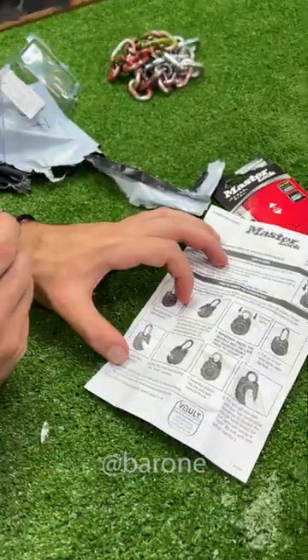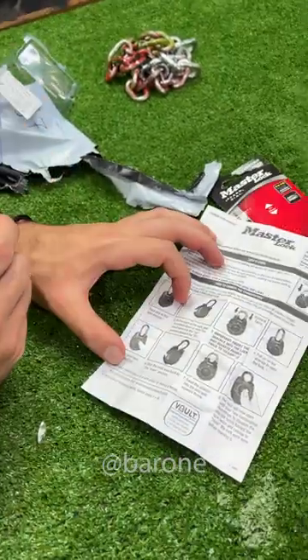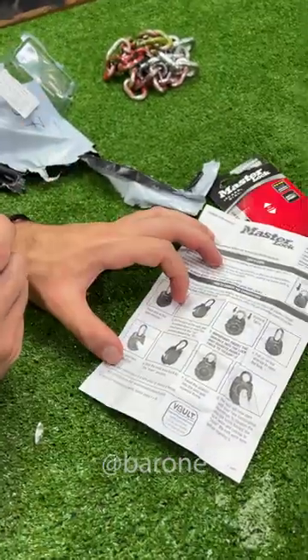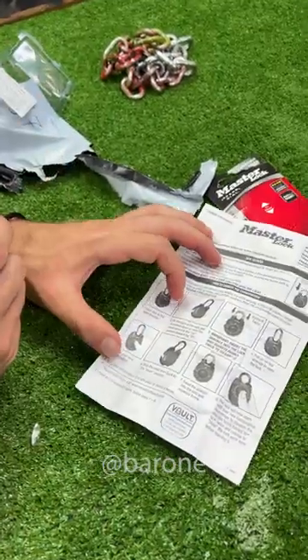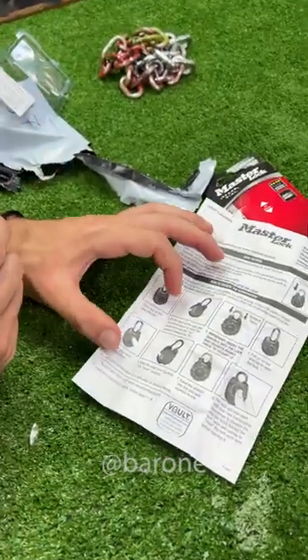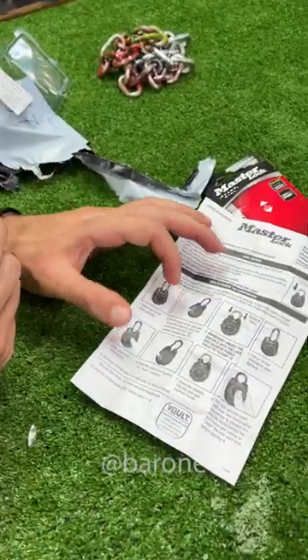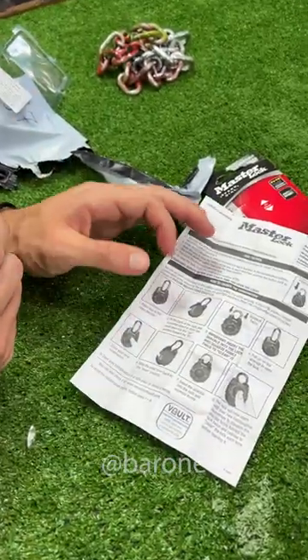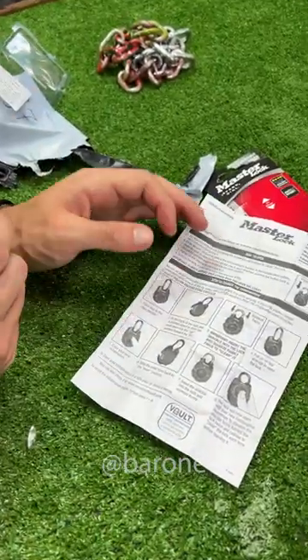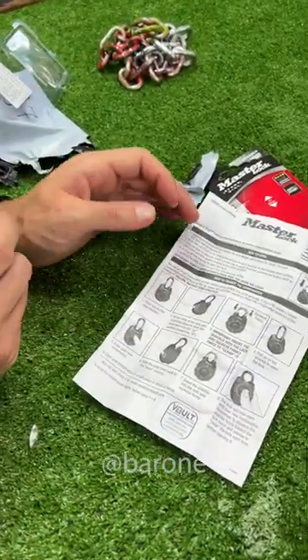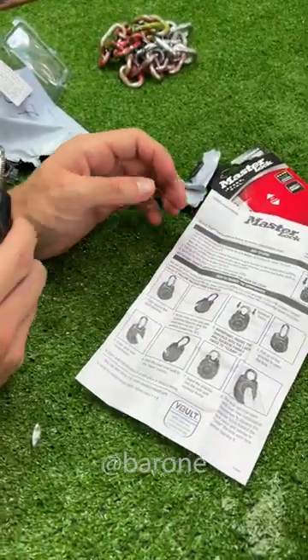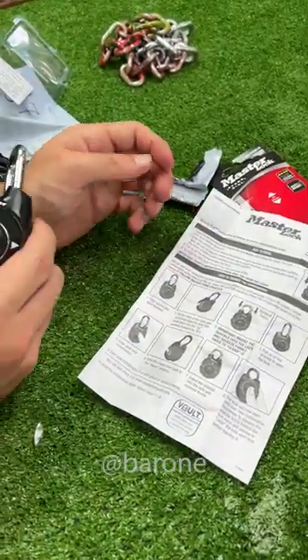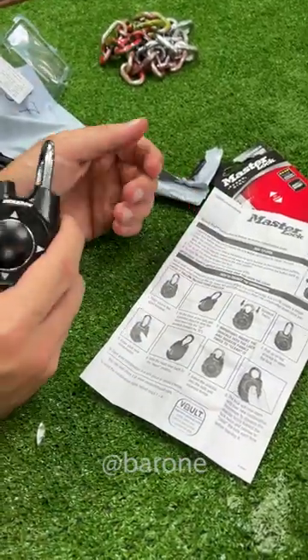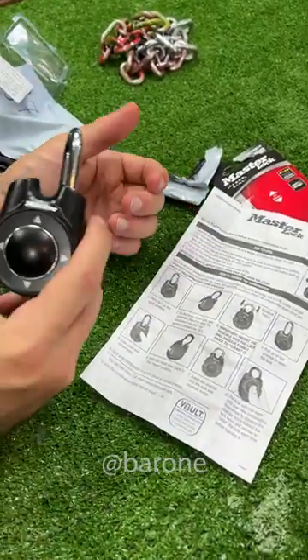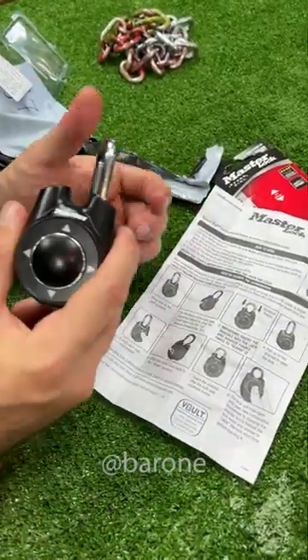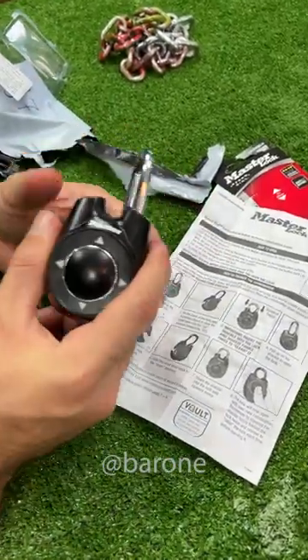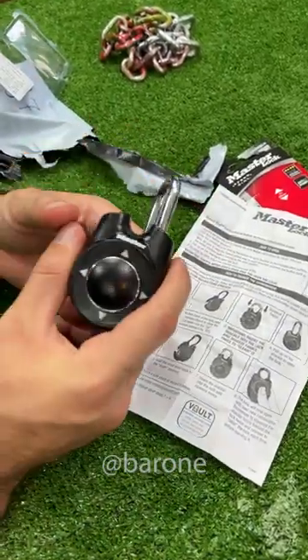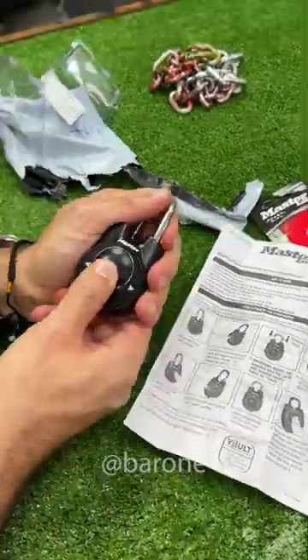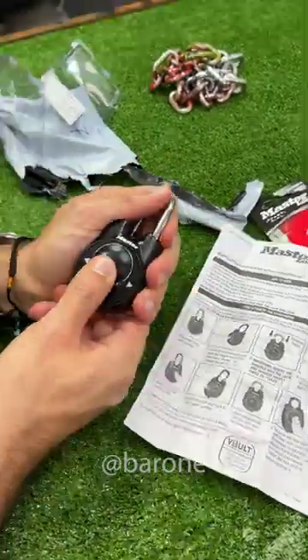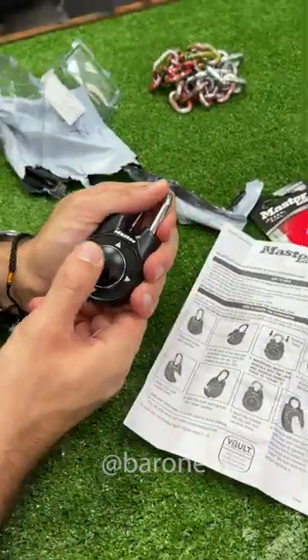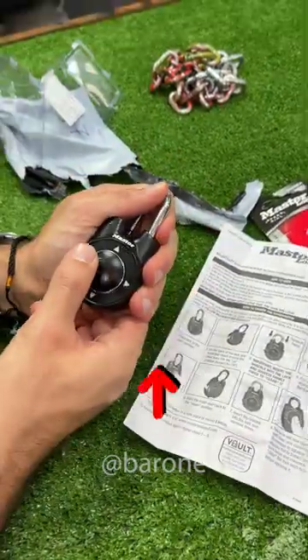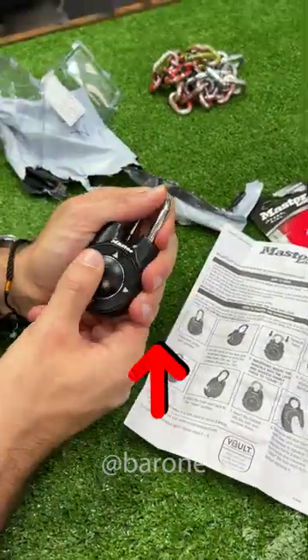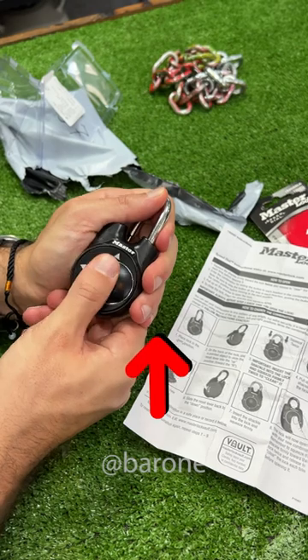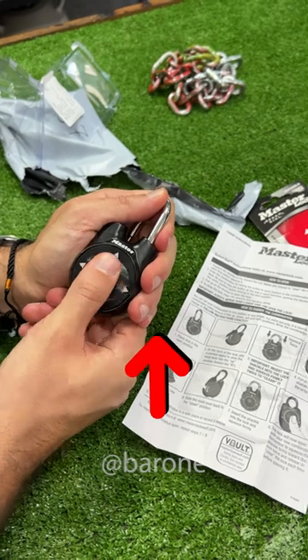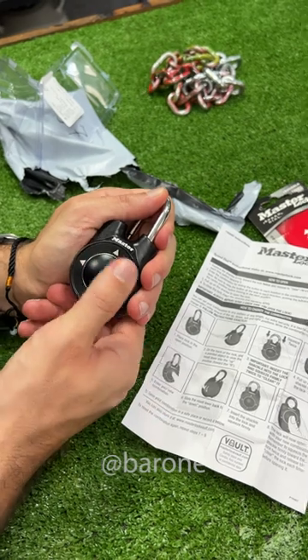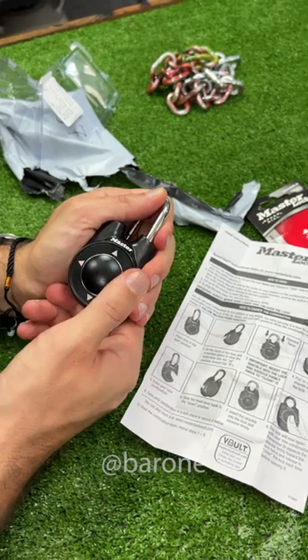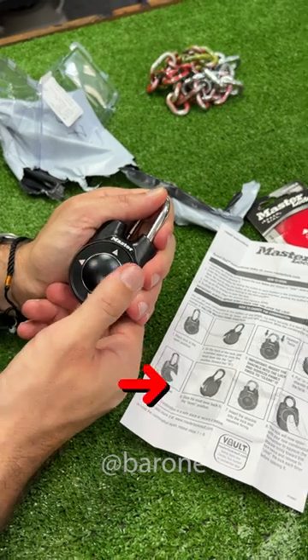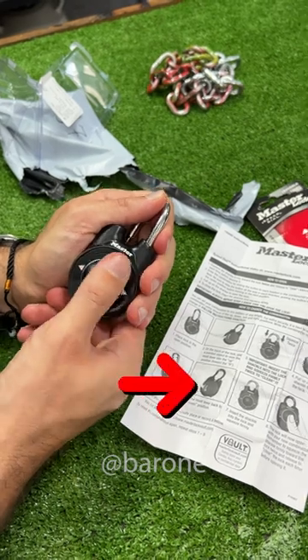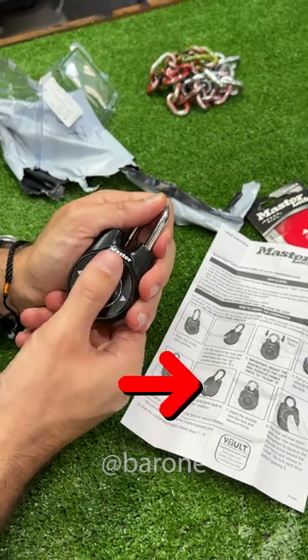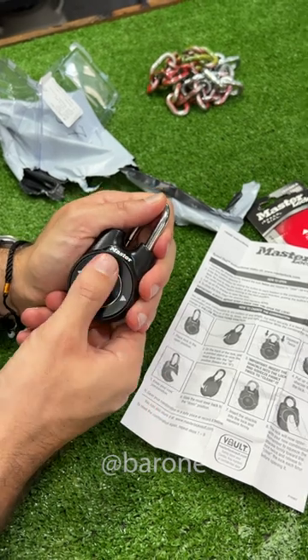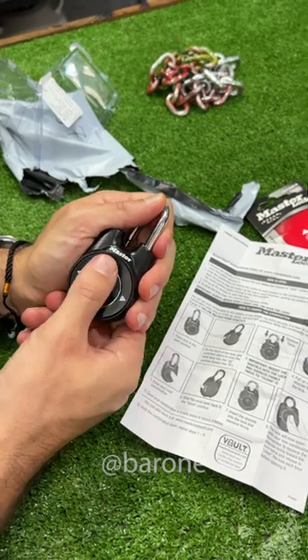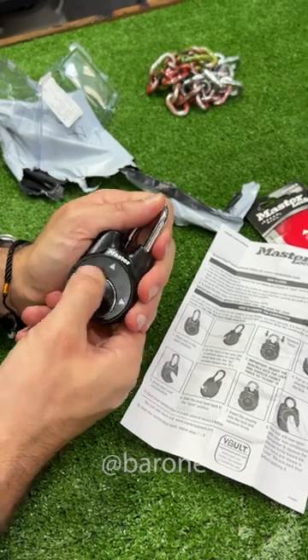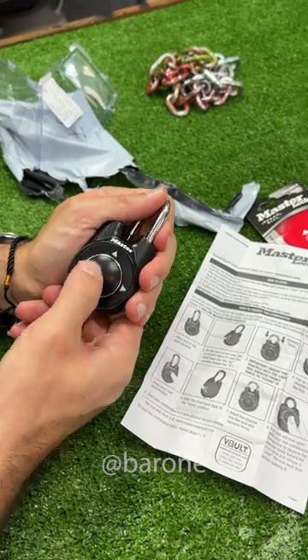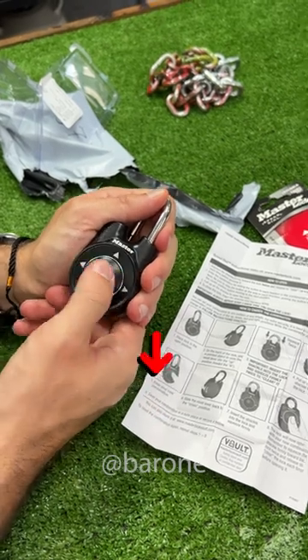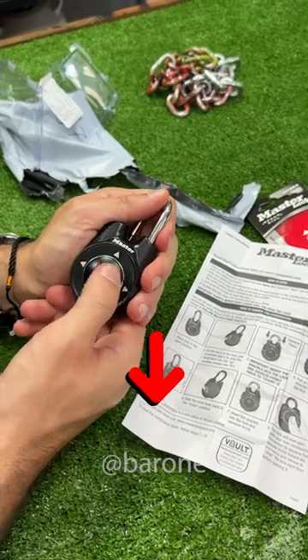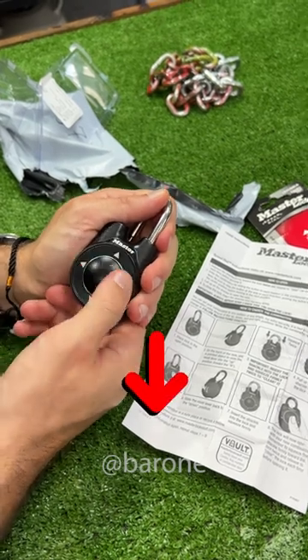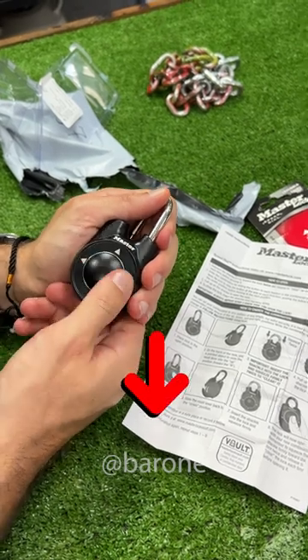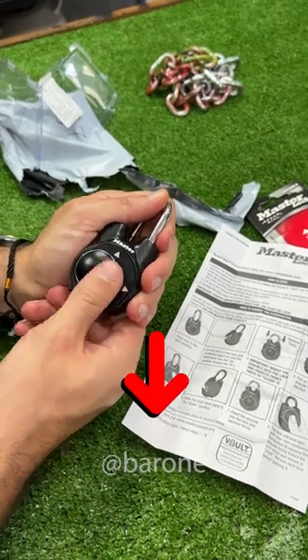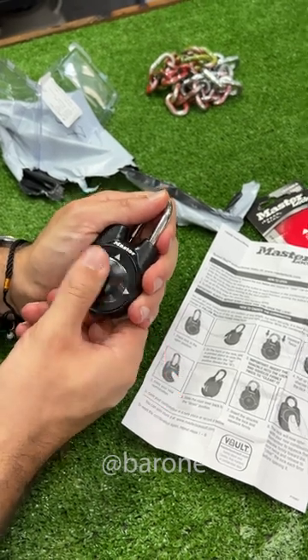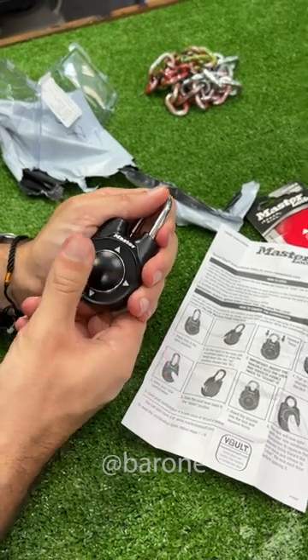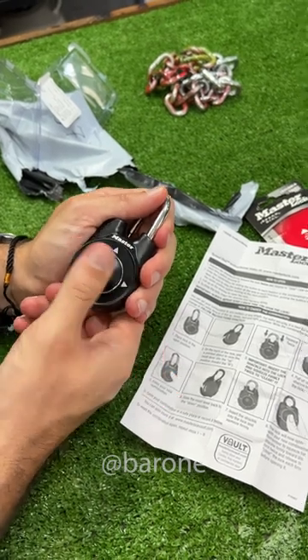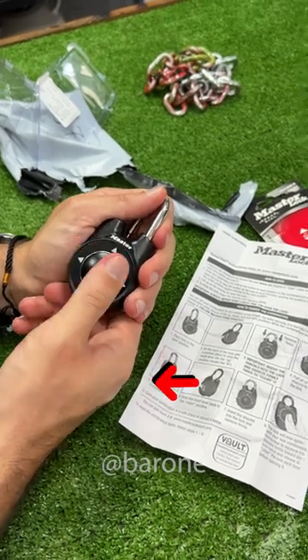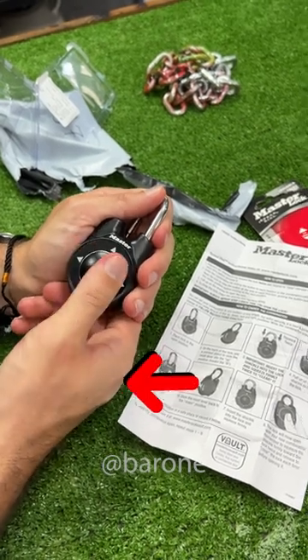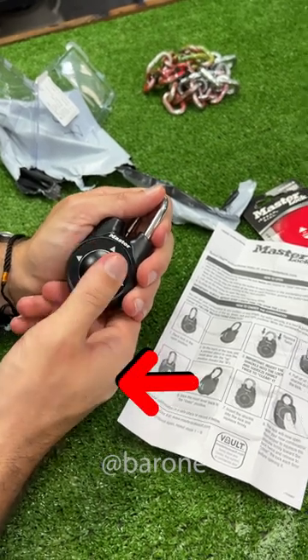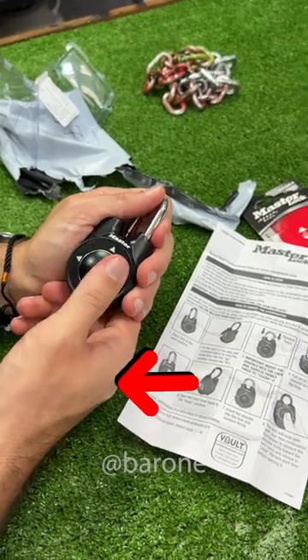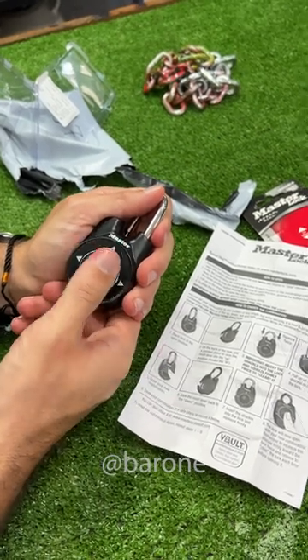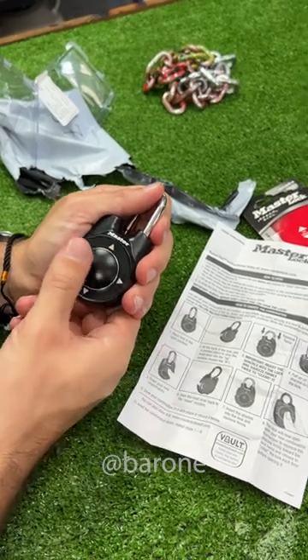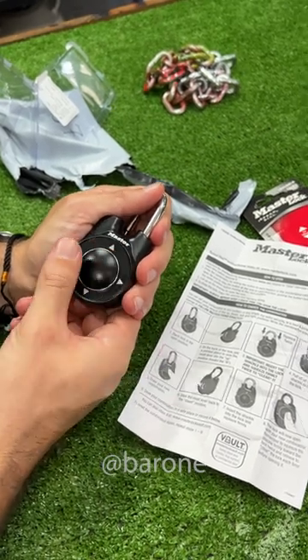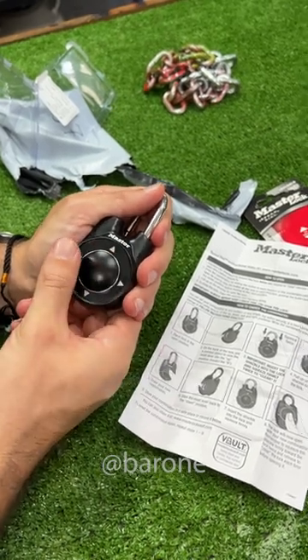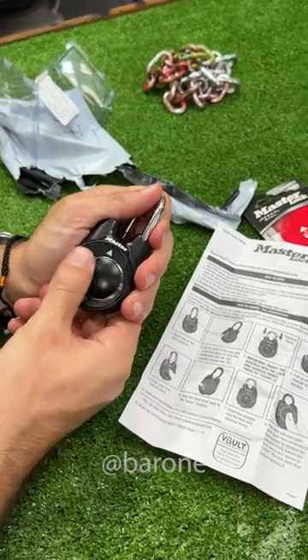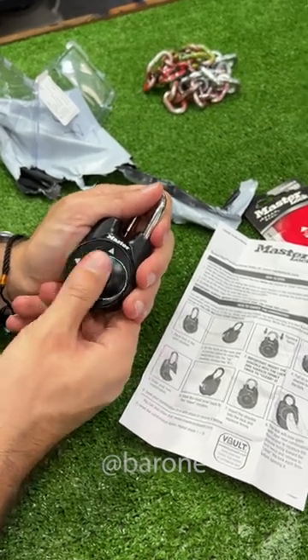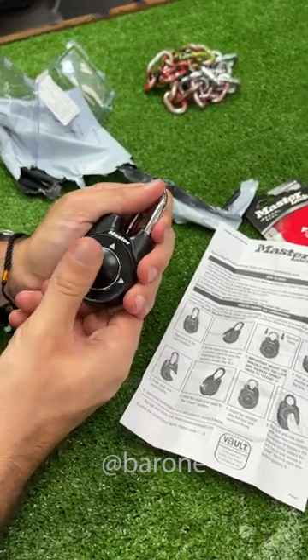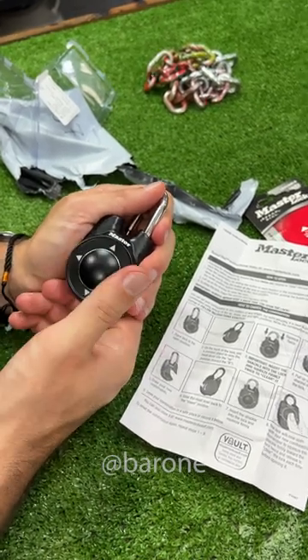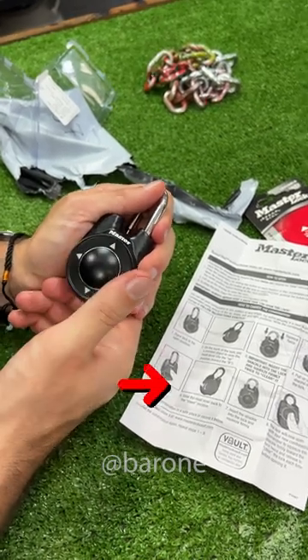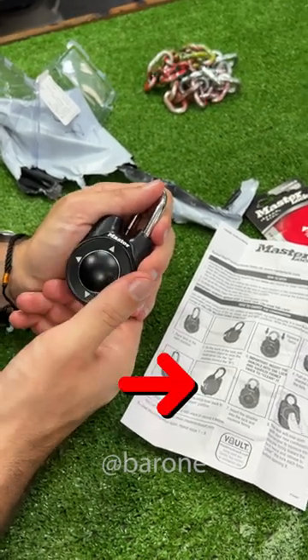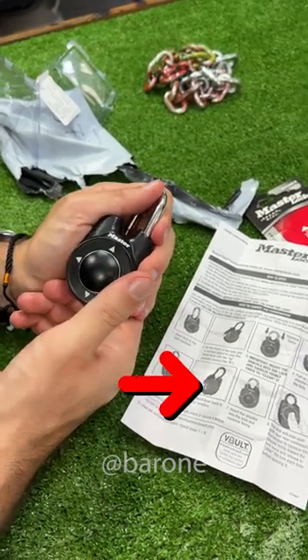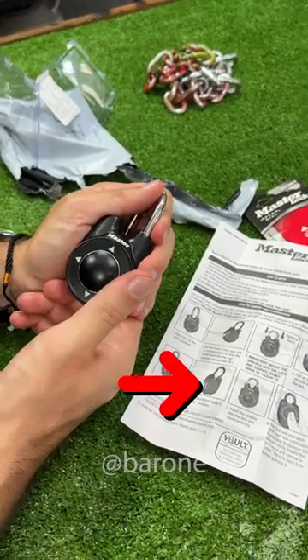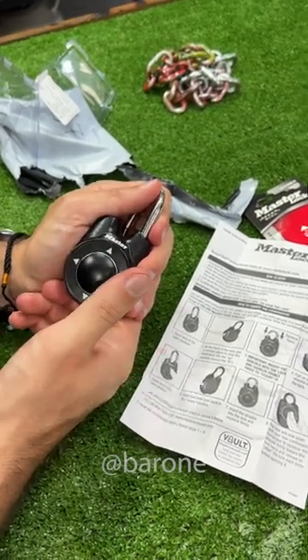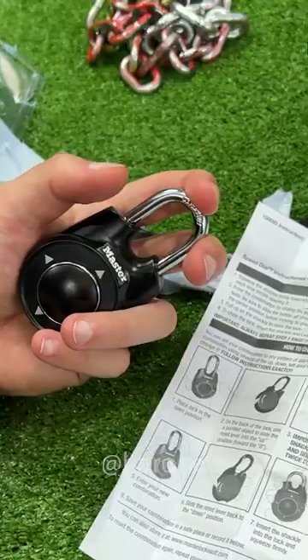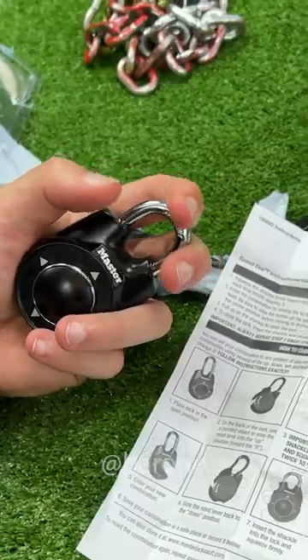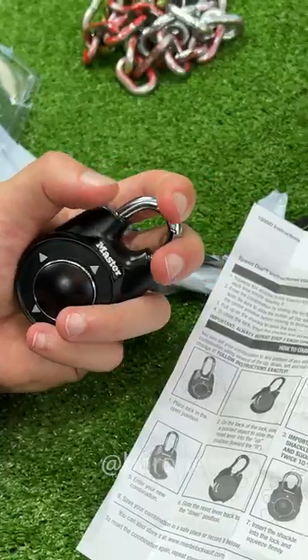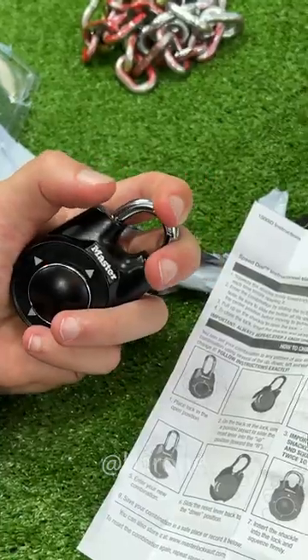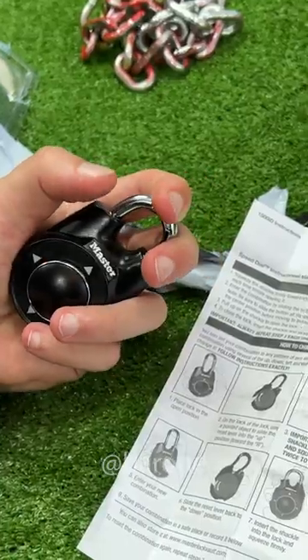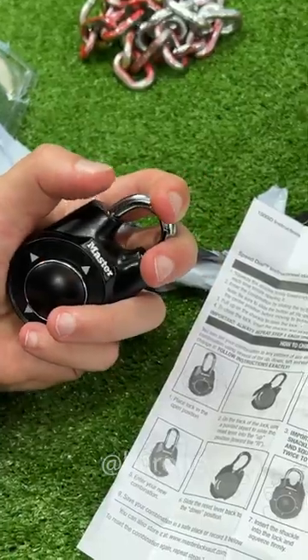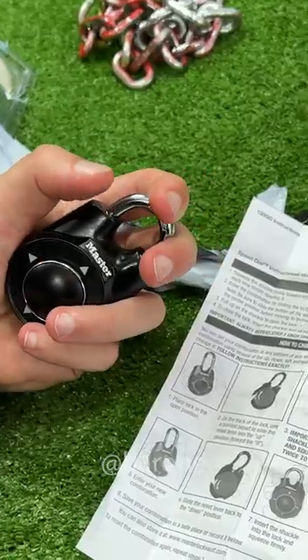Enter your new combination. Let's try up, right, then down, and left, and right again. Boom.